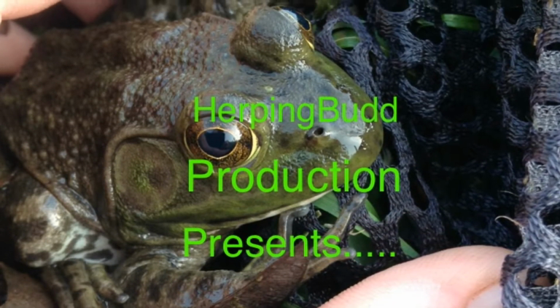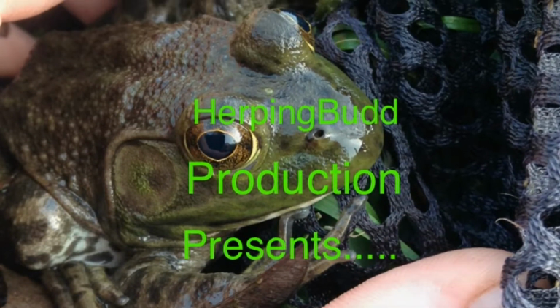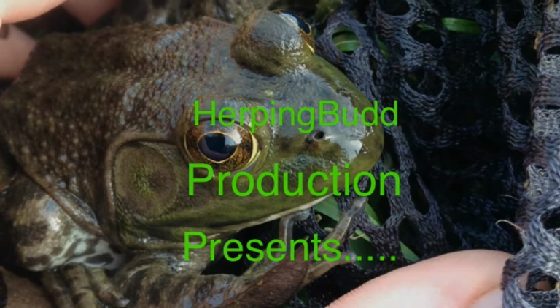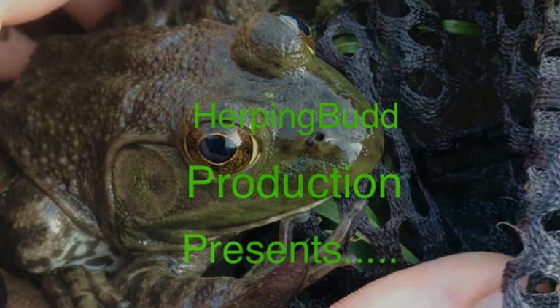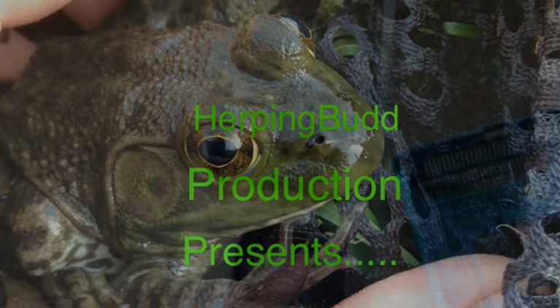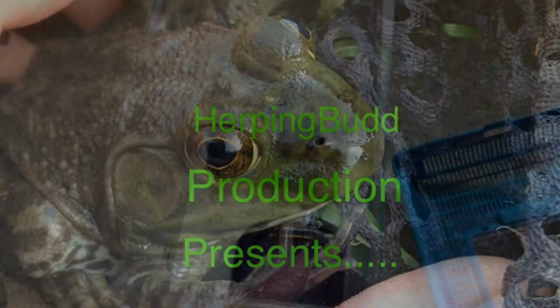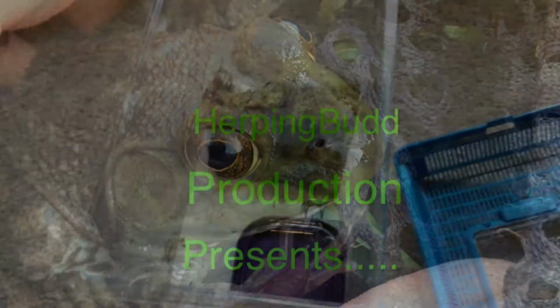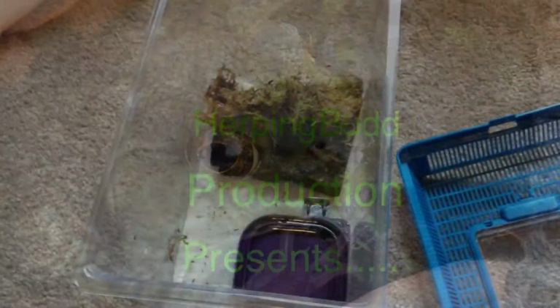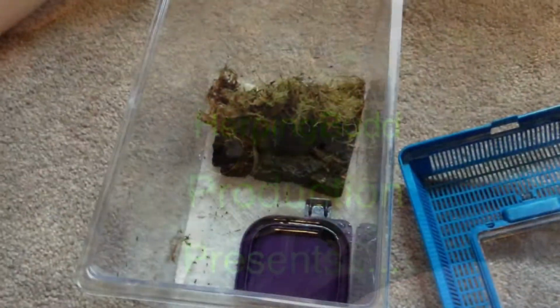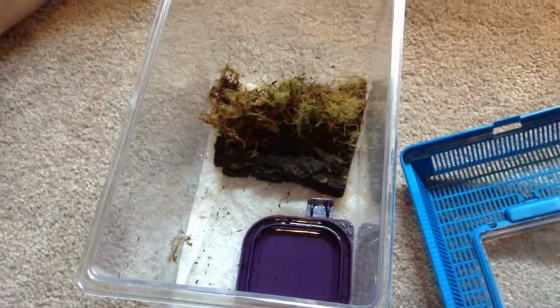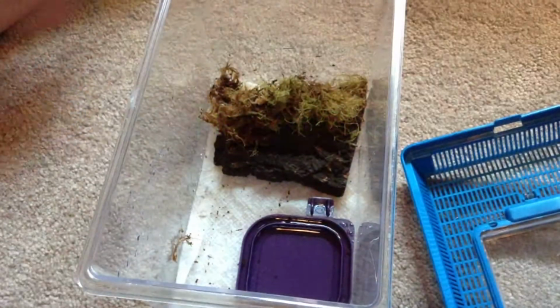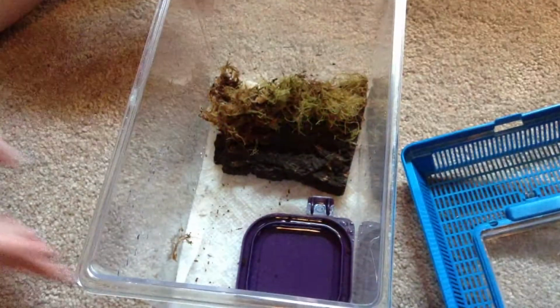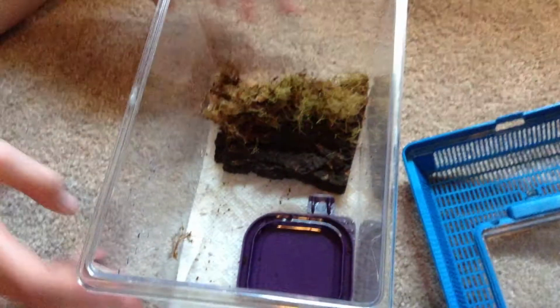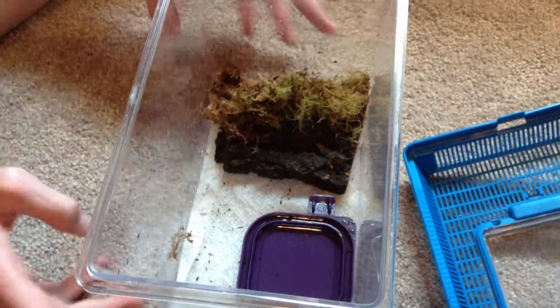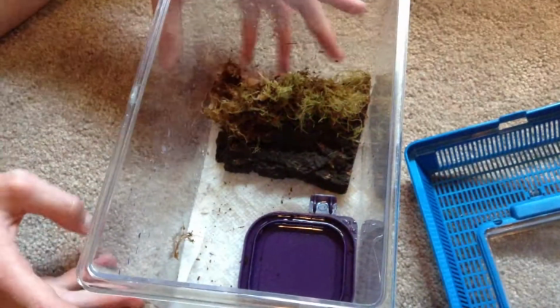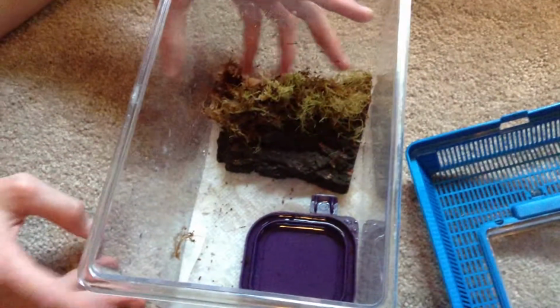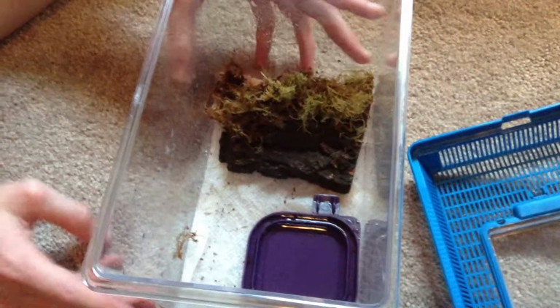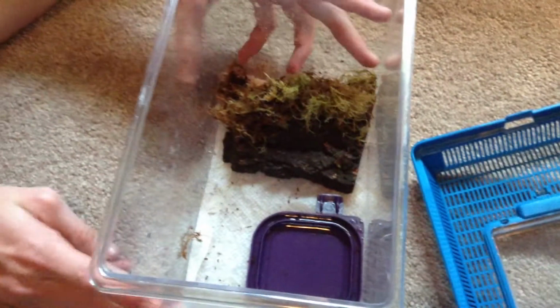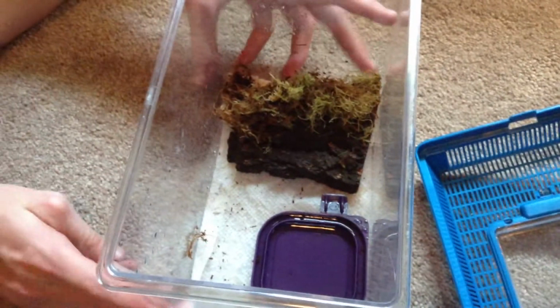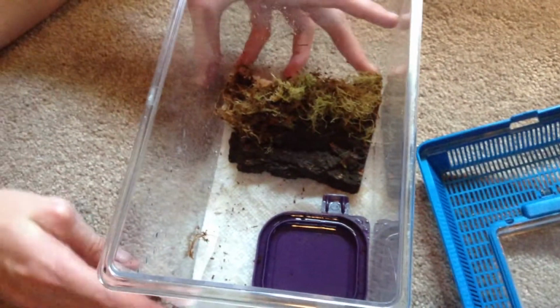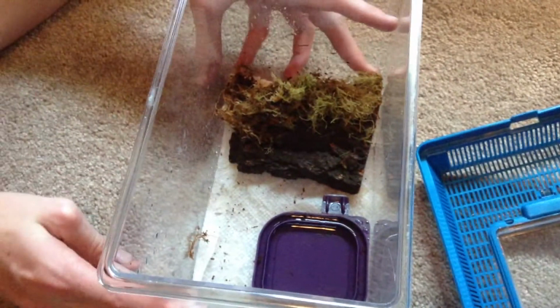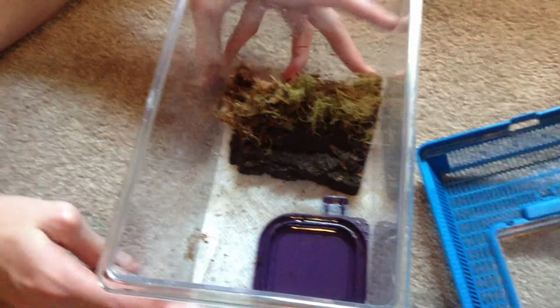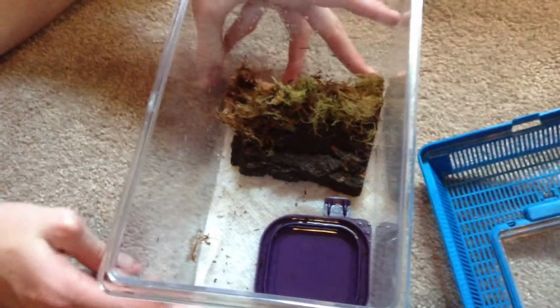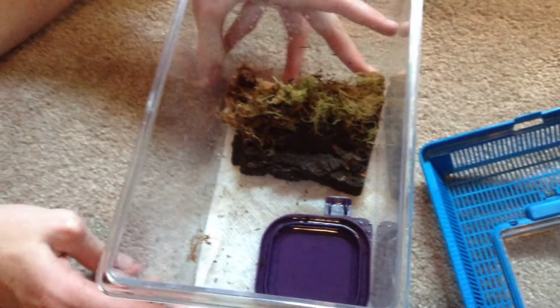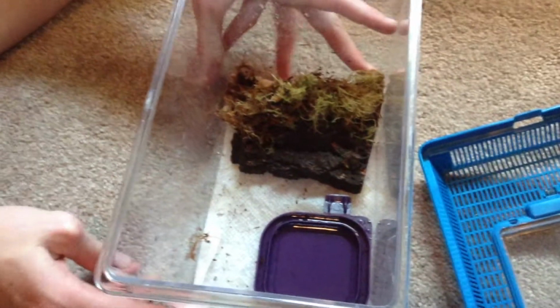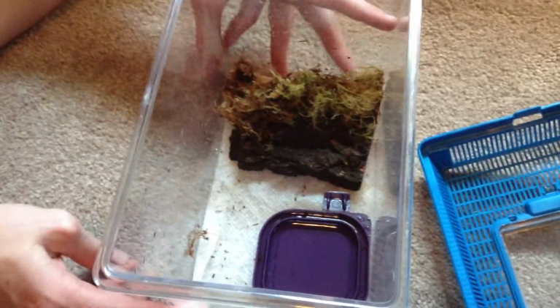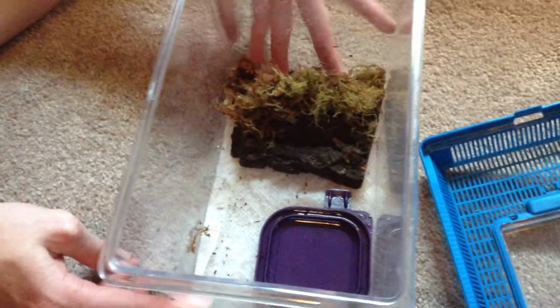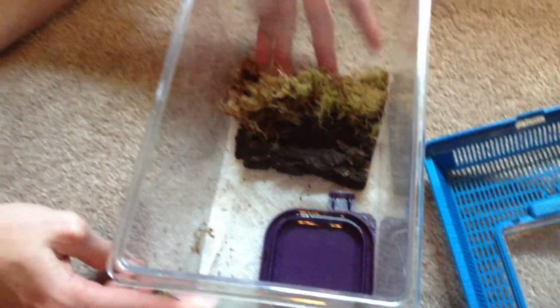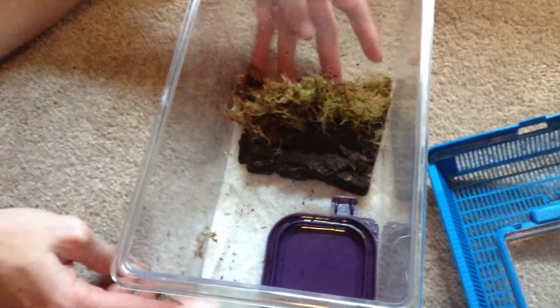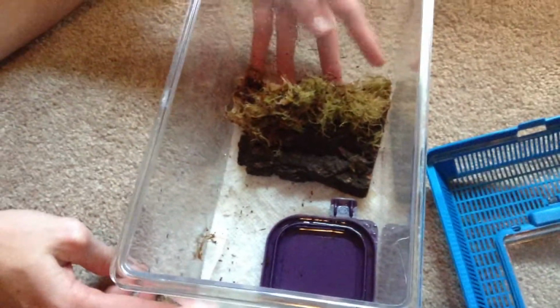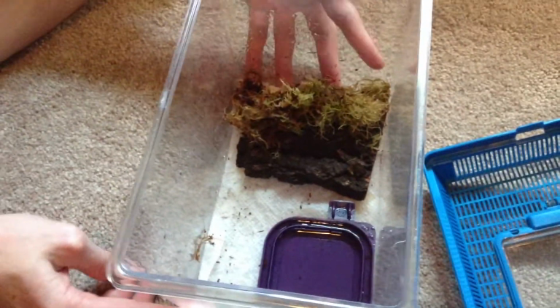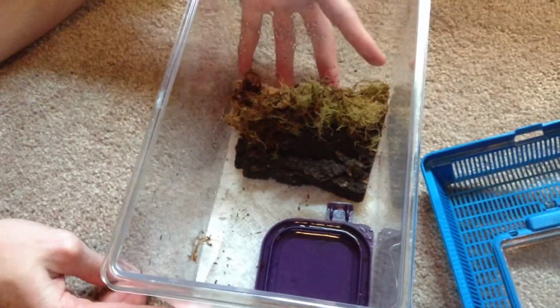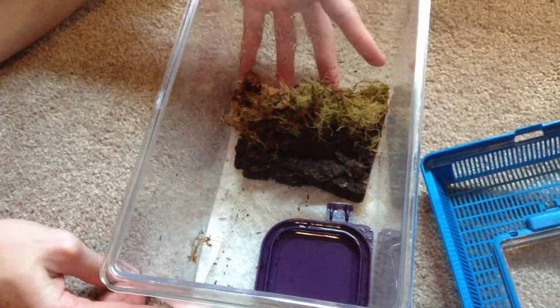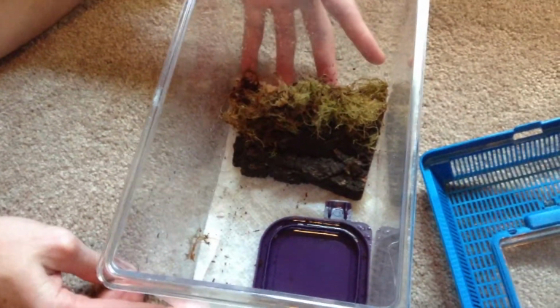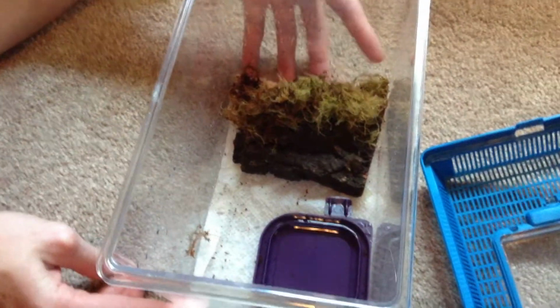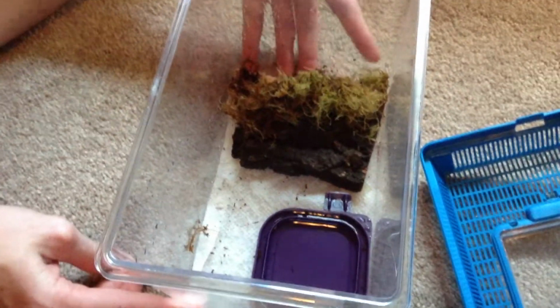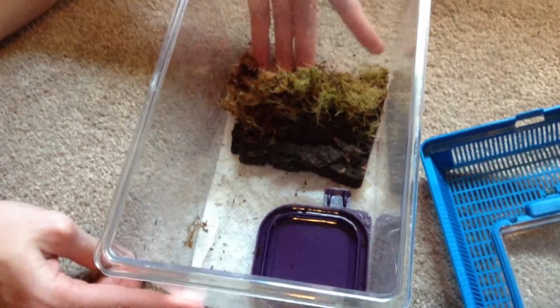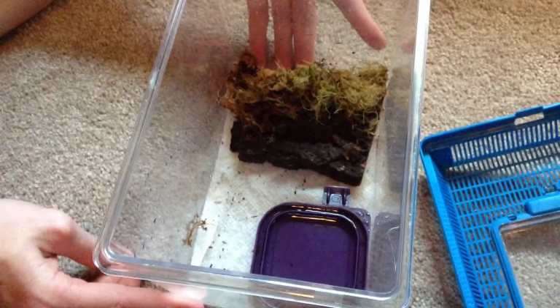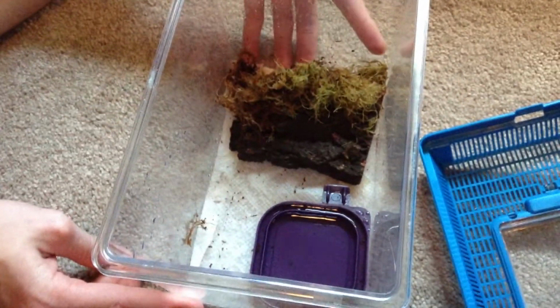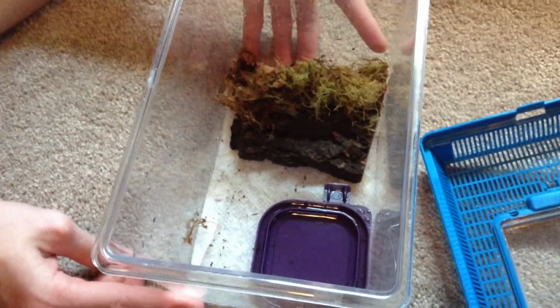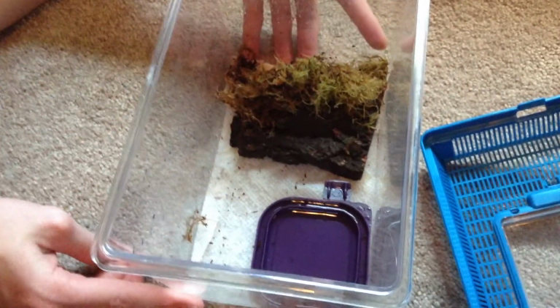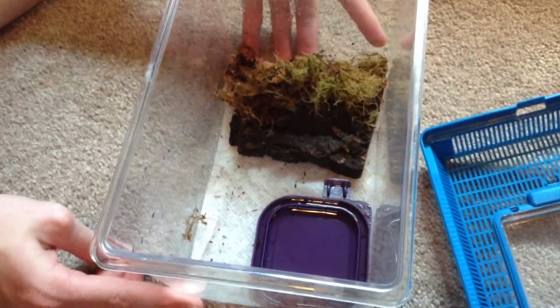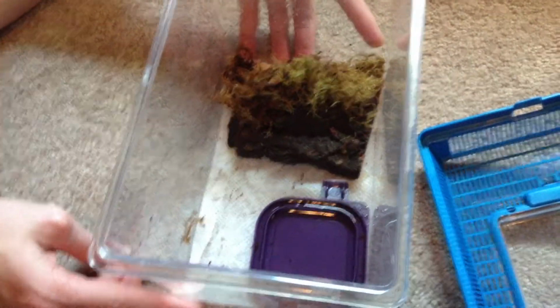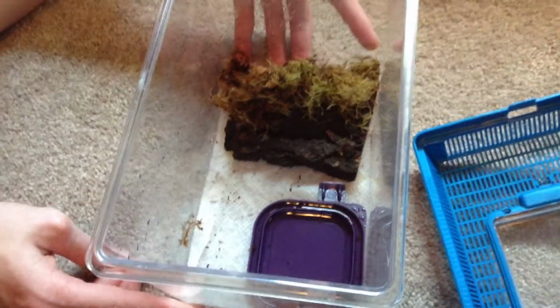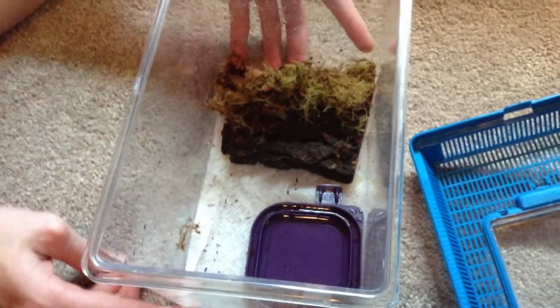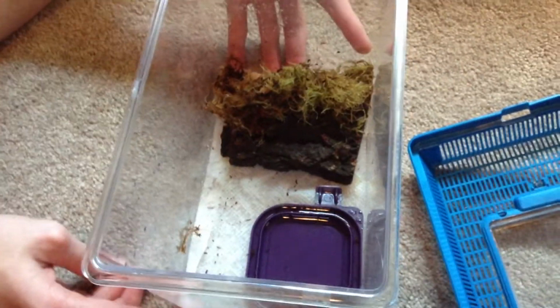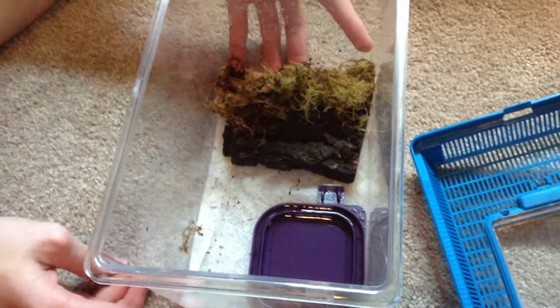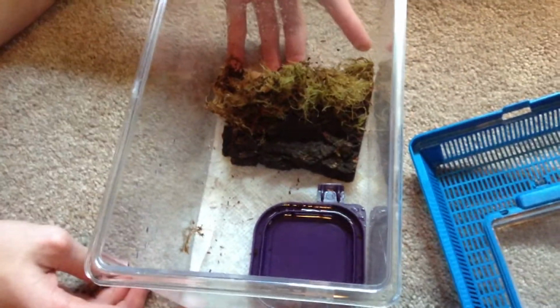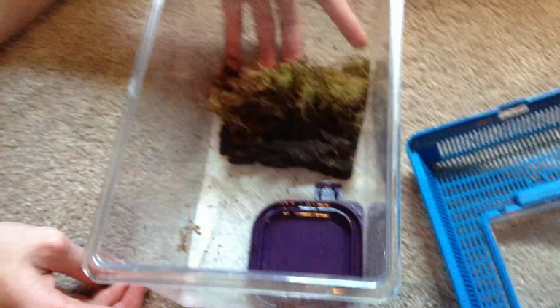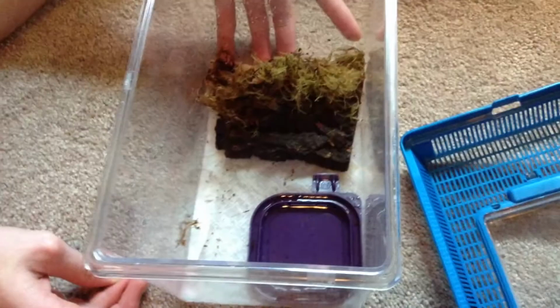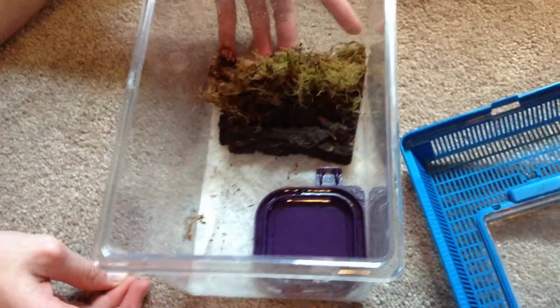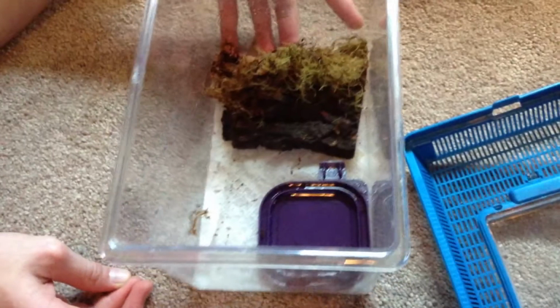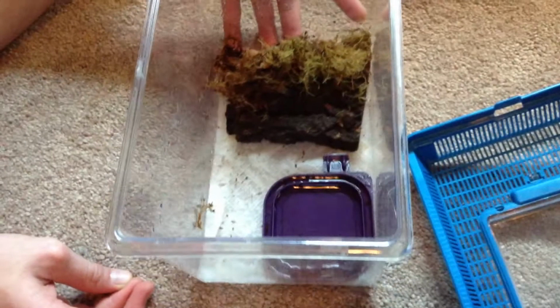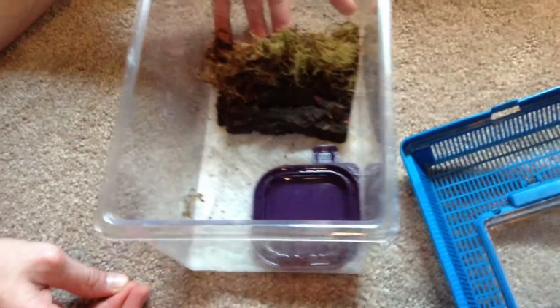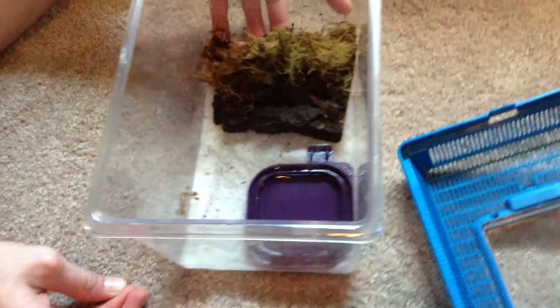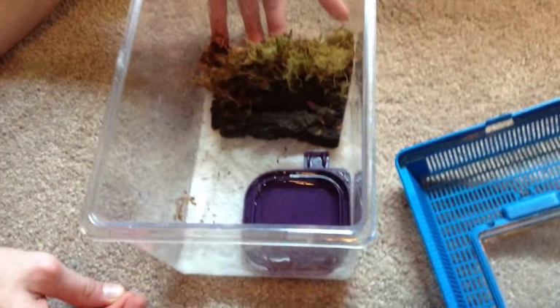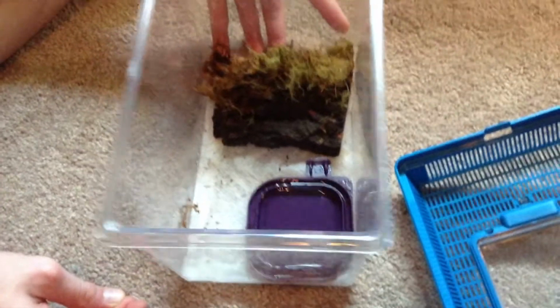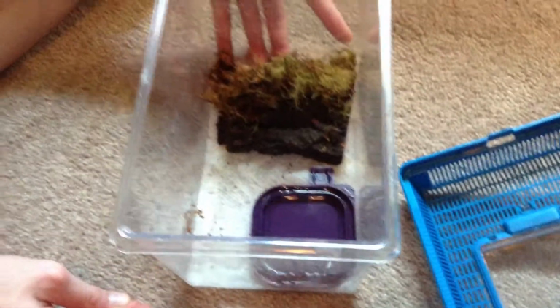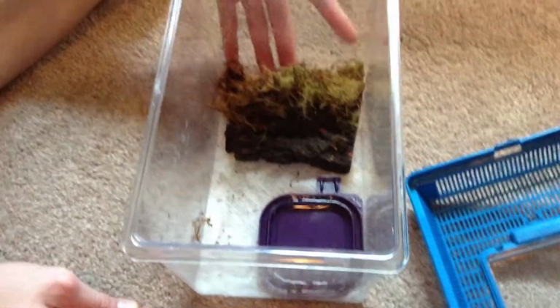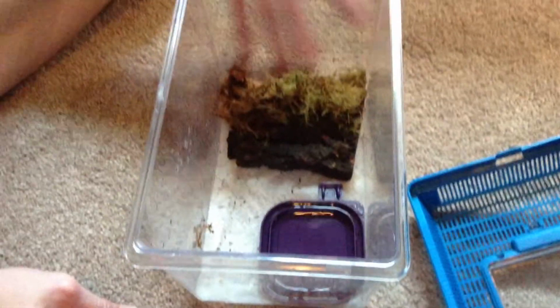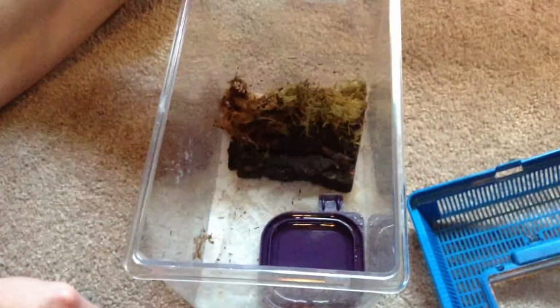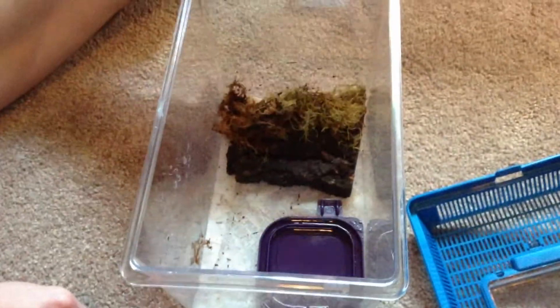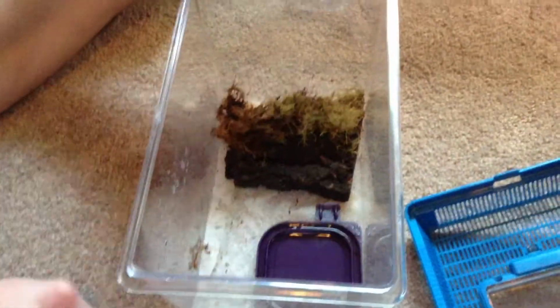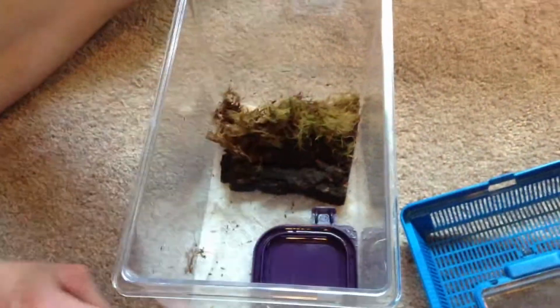Okay, so this is Herbemuzz here, and today I'm going to show you a salamander metamorph setup, tank setup.